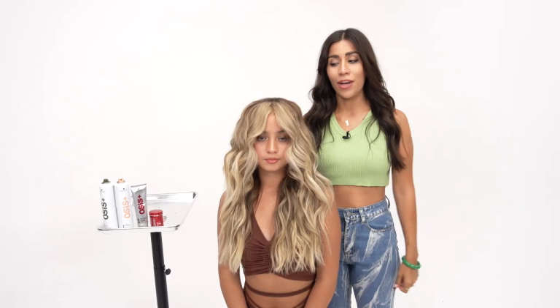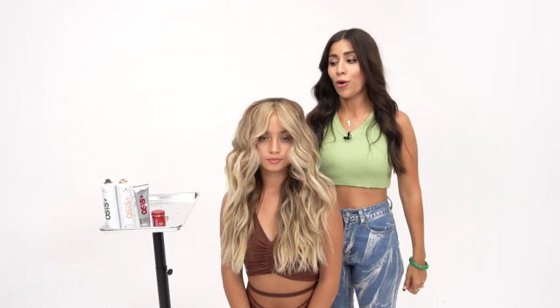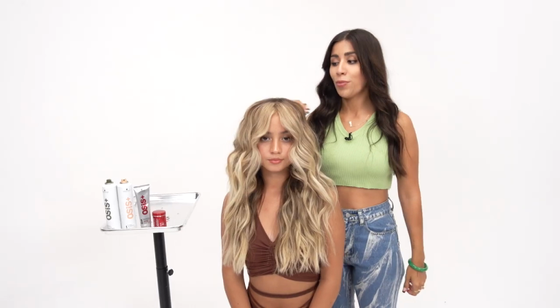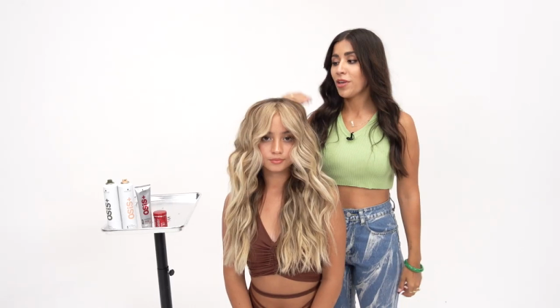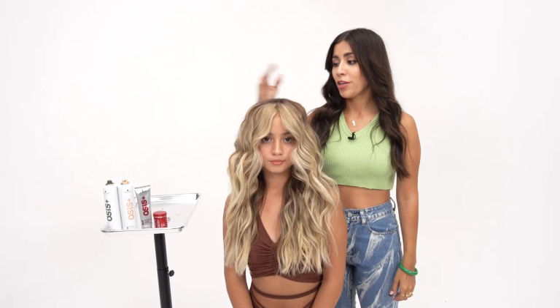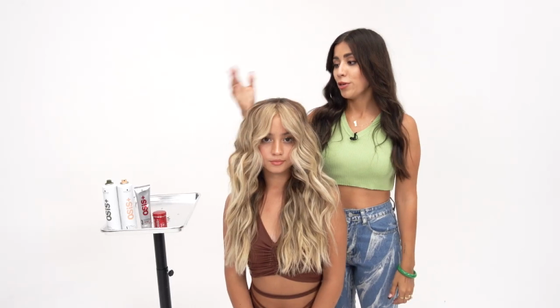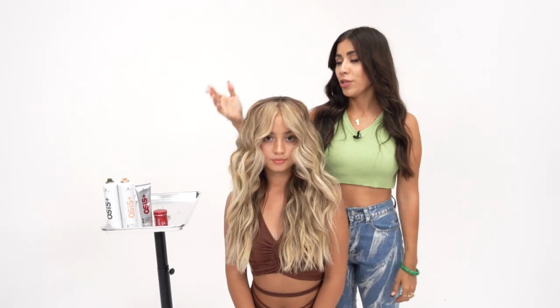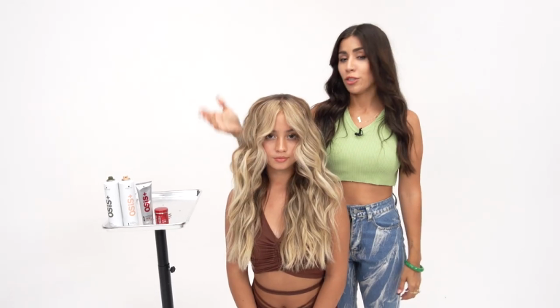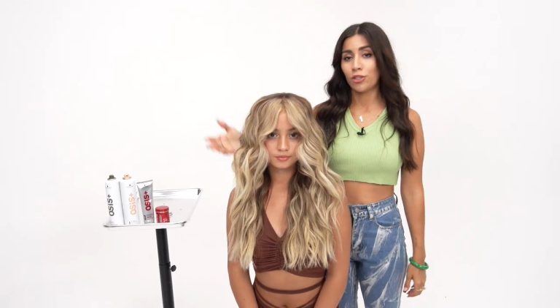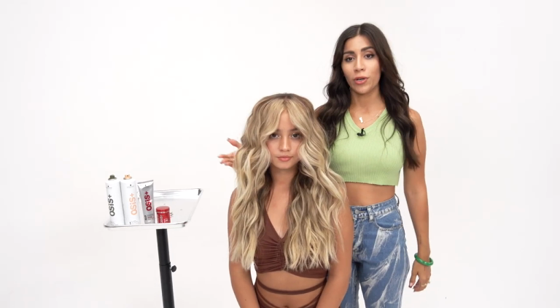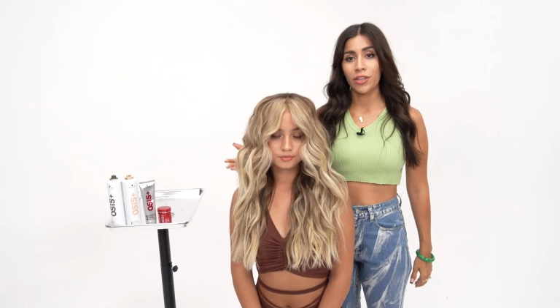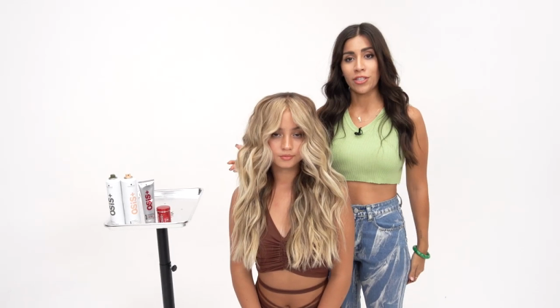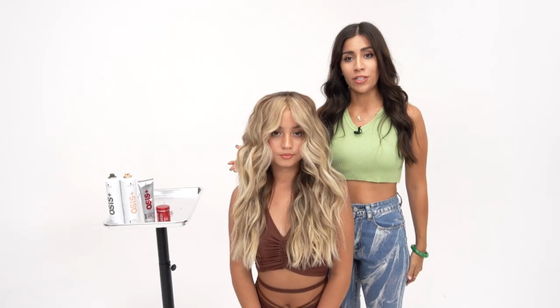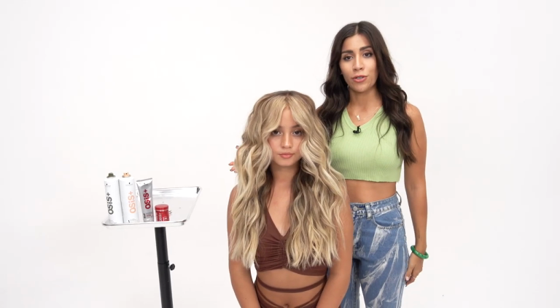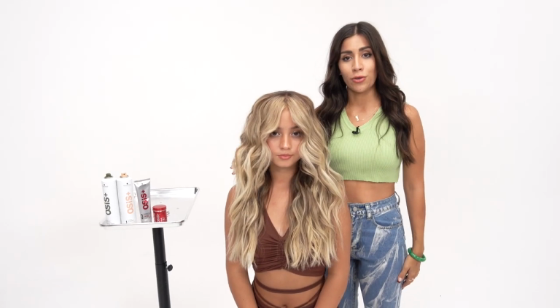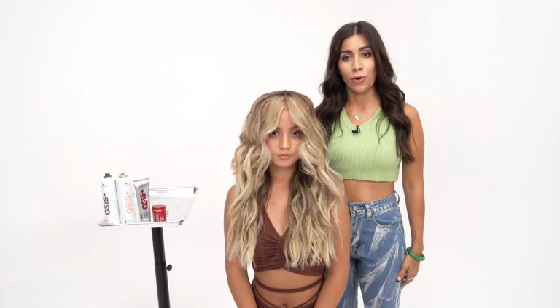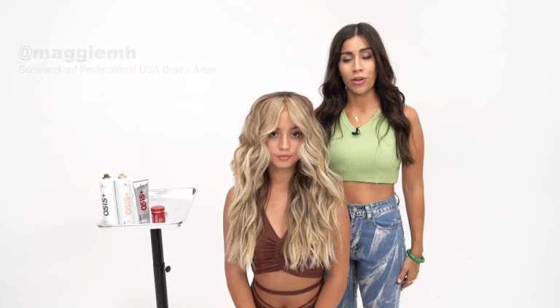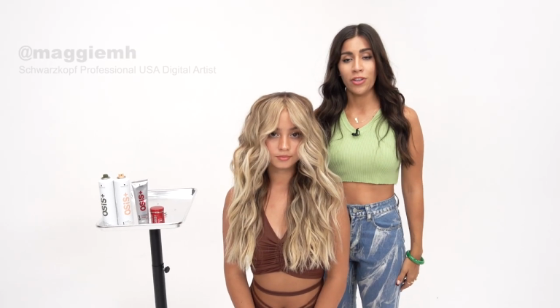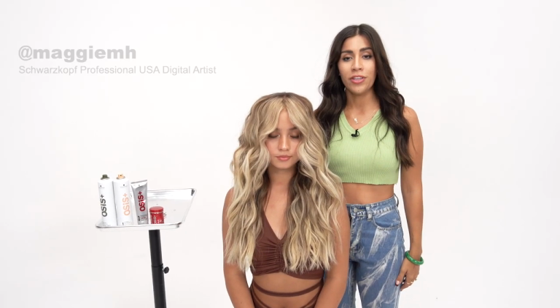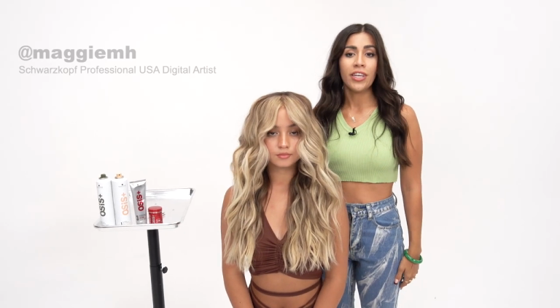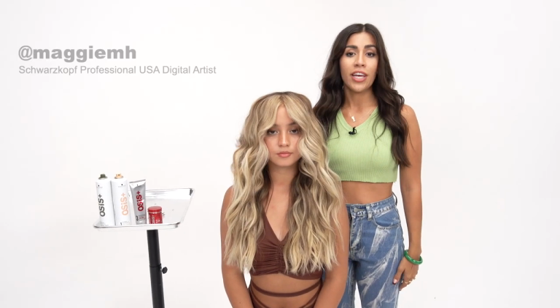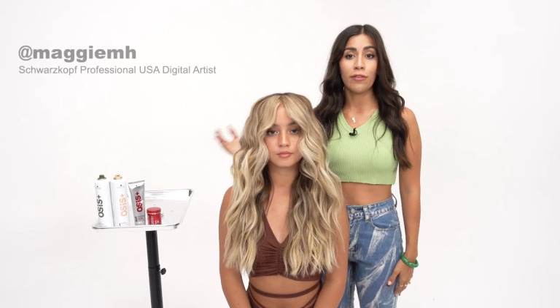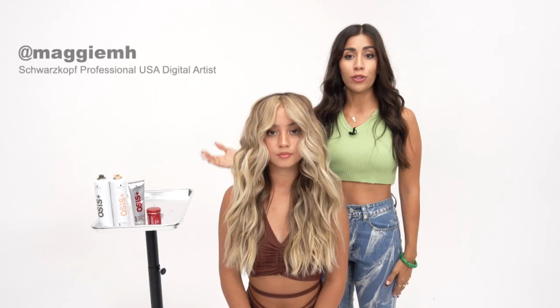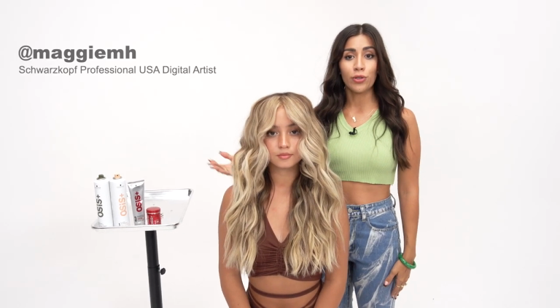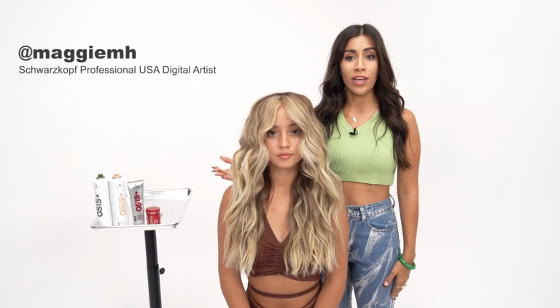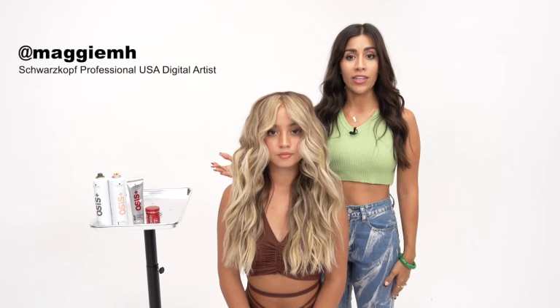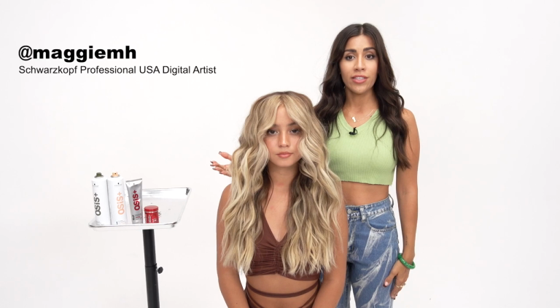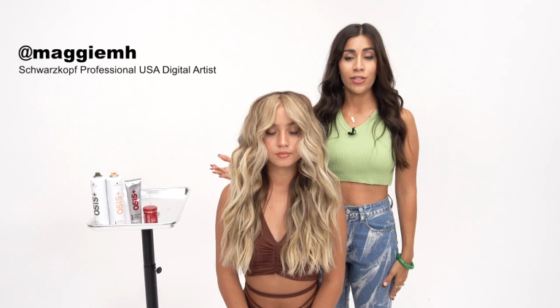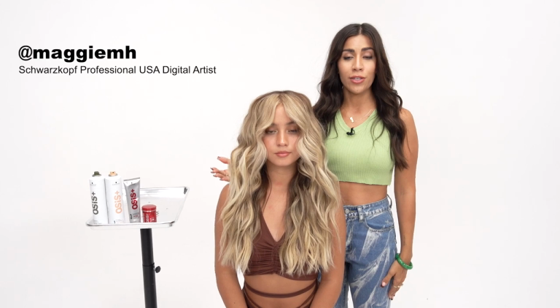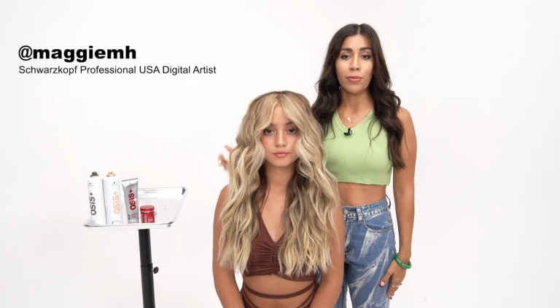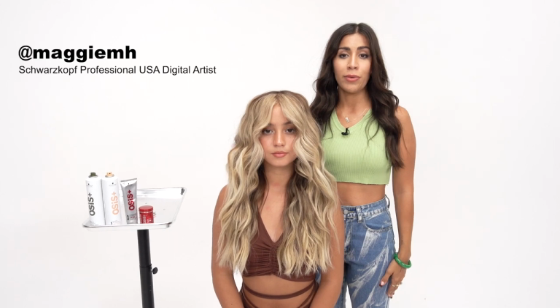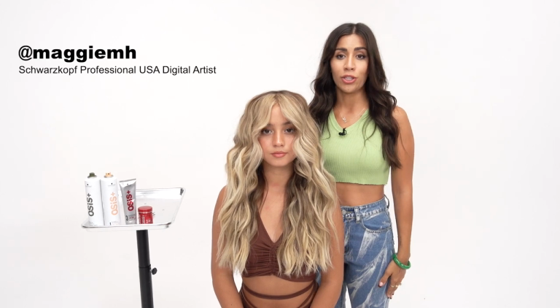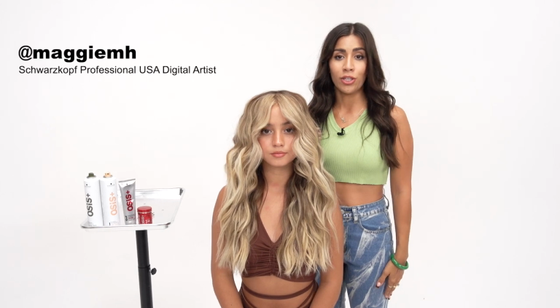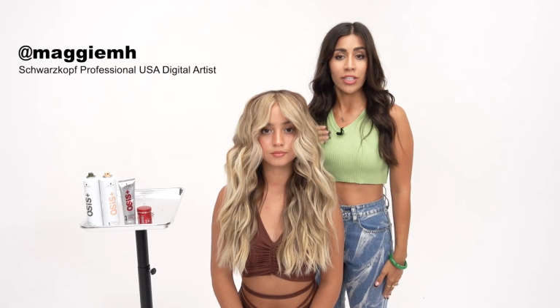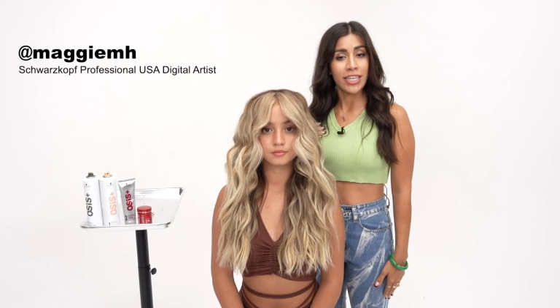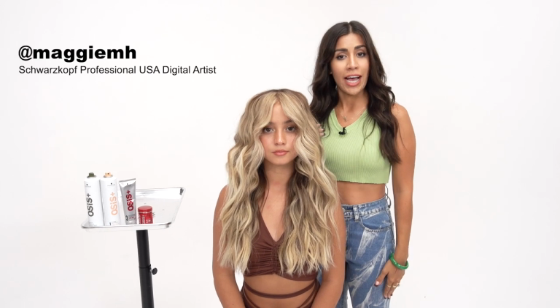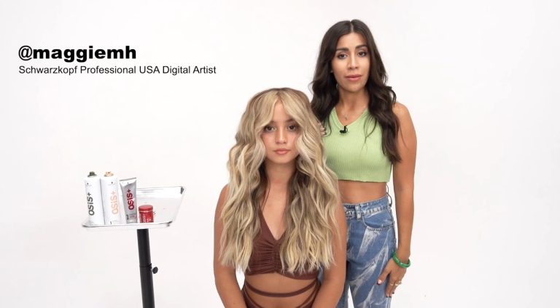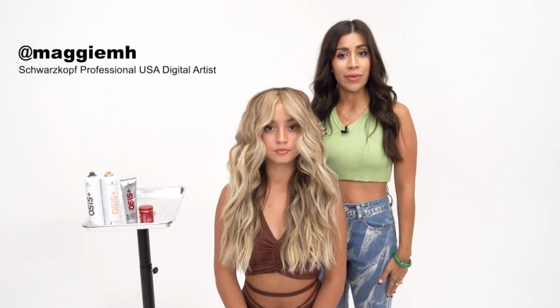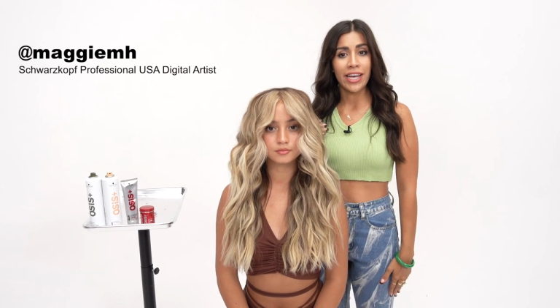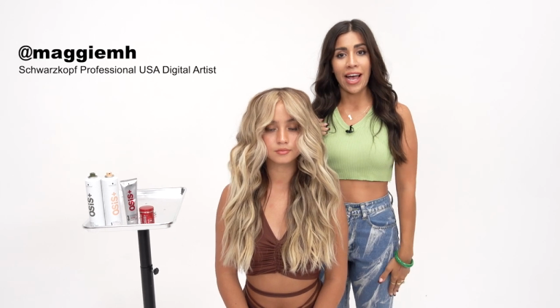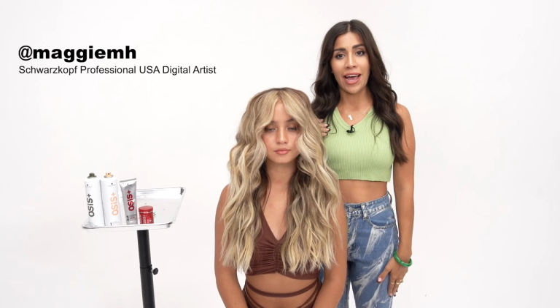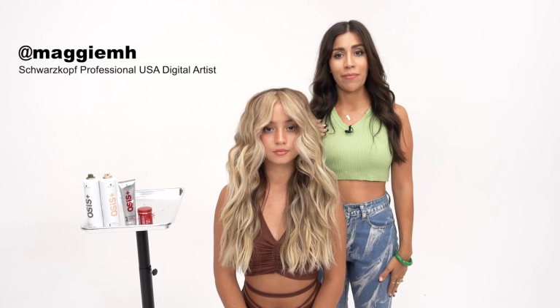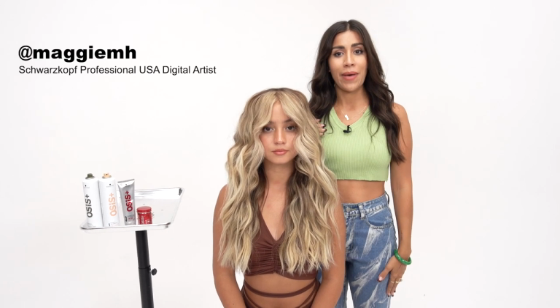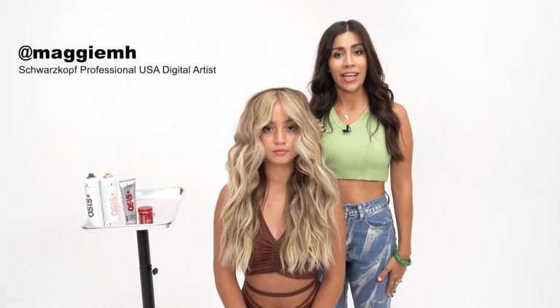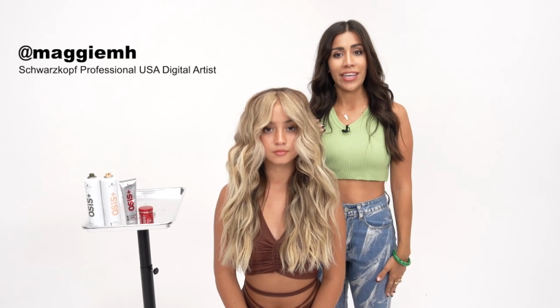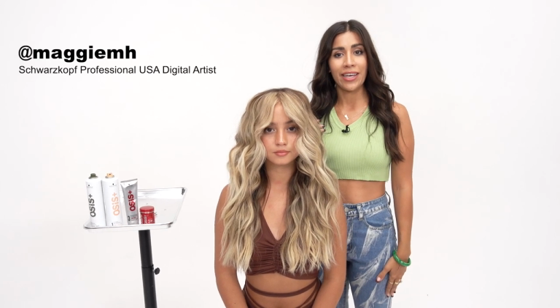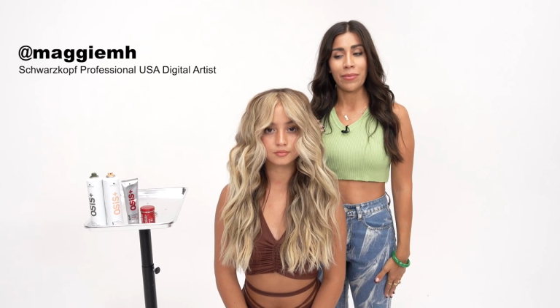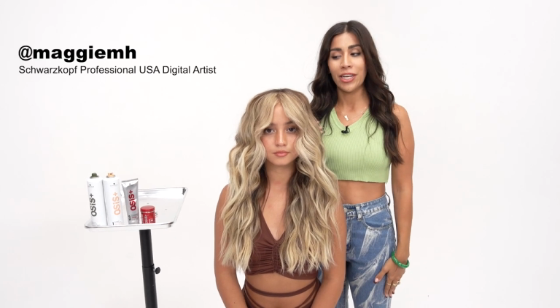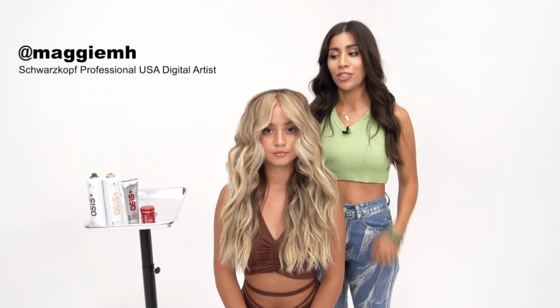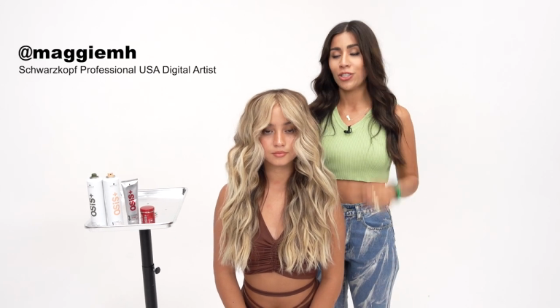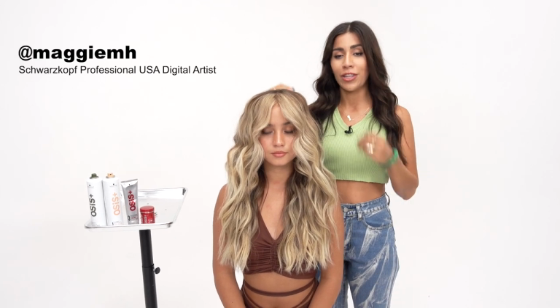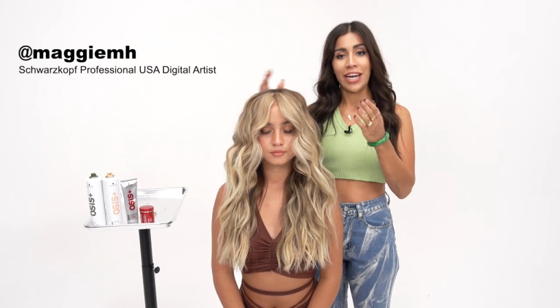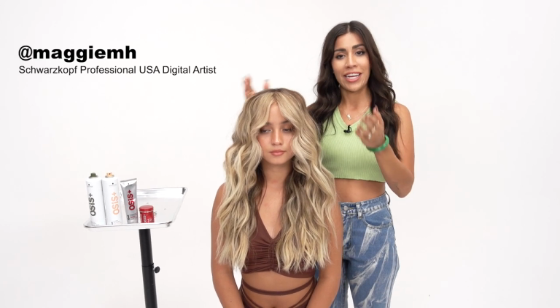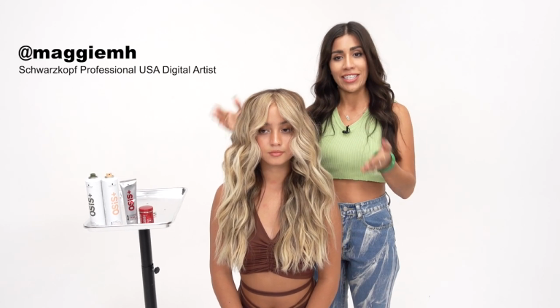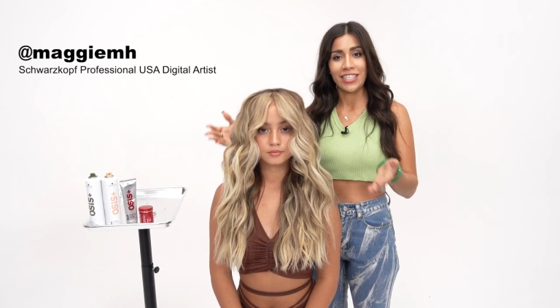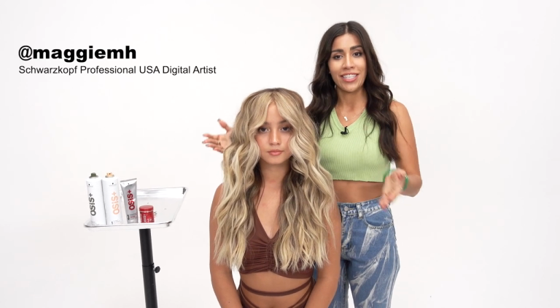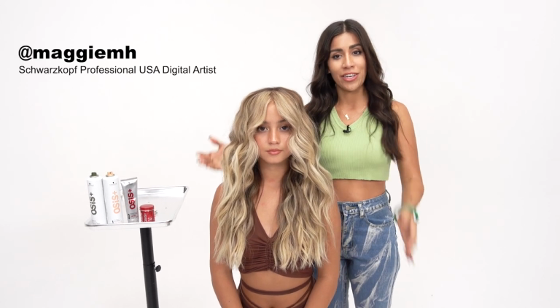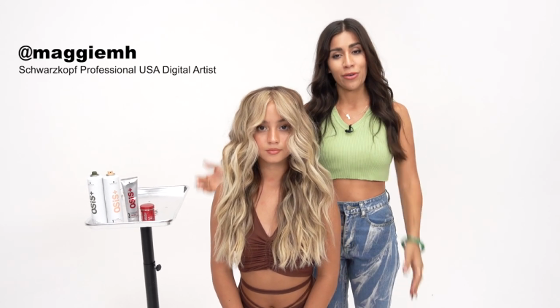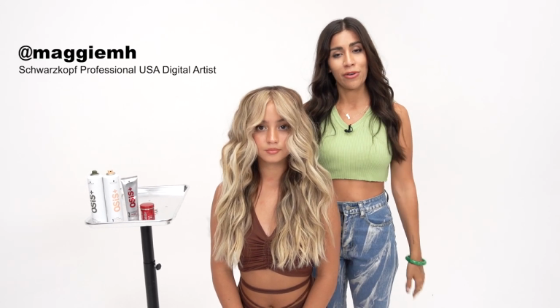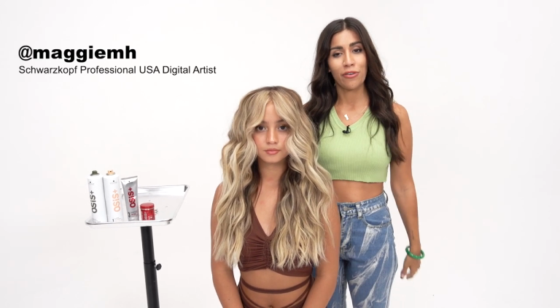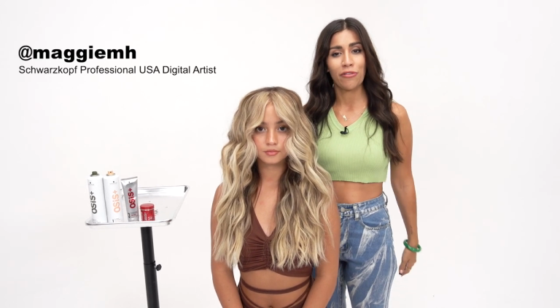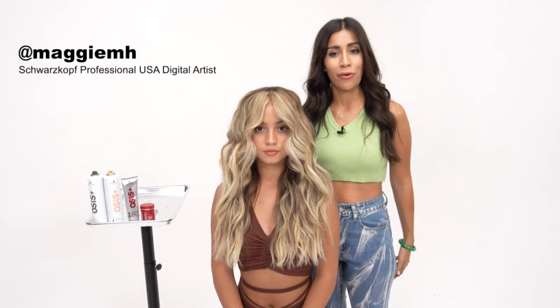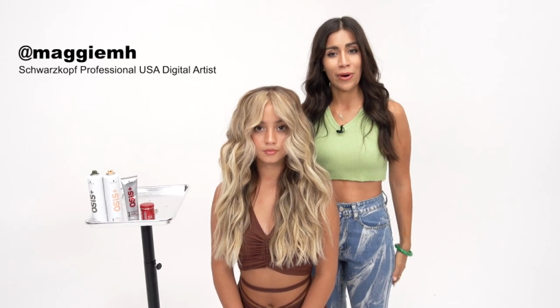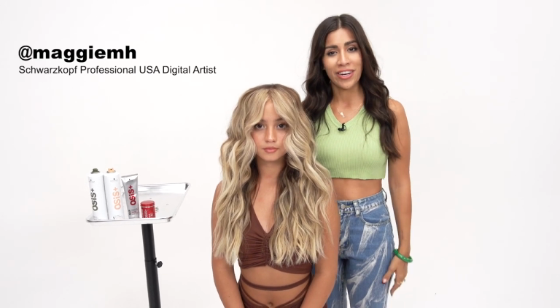I hope that you enjoyed this tutorial. If you try this look, be sure to tag me at Maggie MH so that I can see your beautiful work.